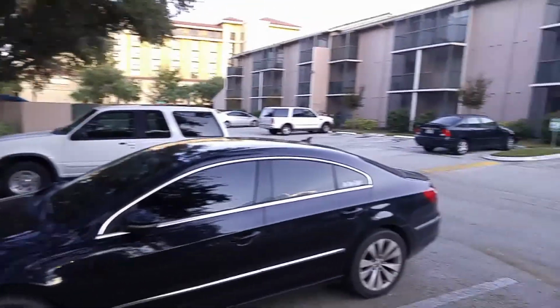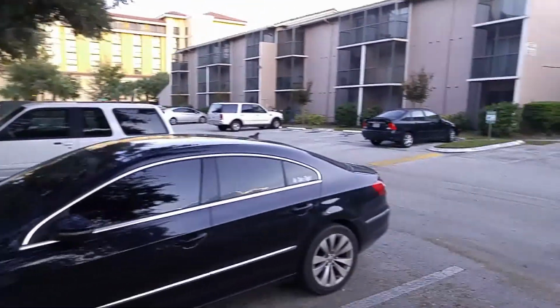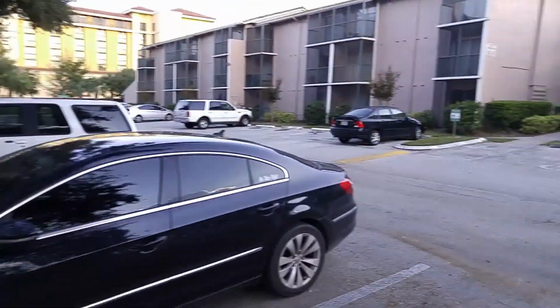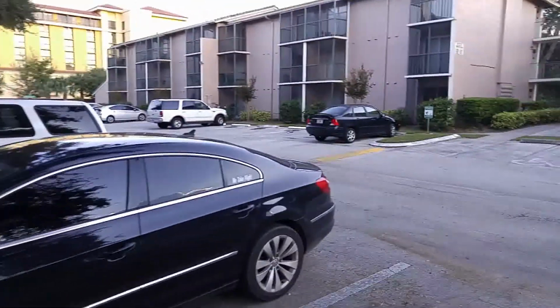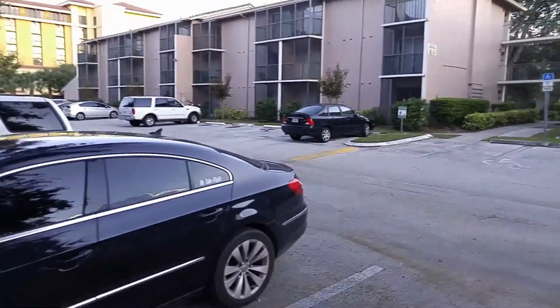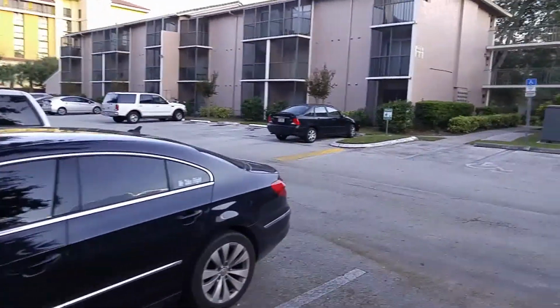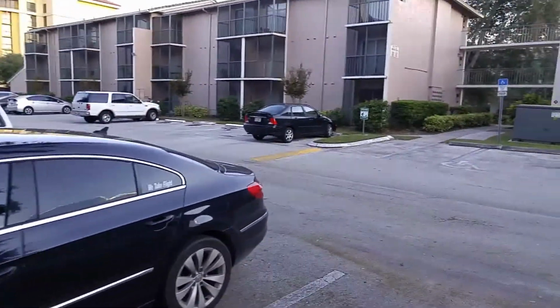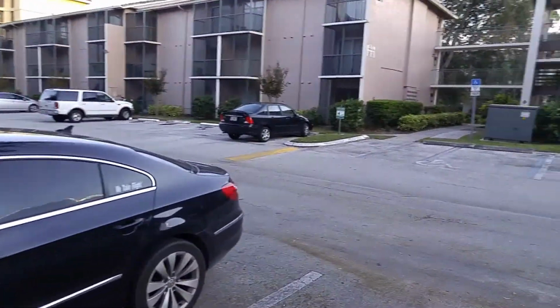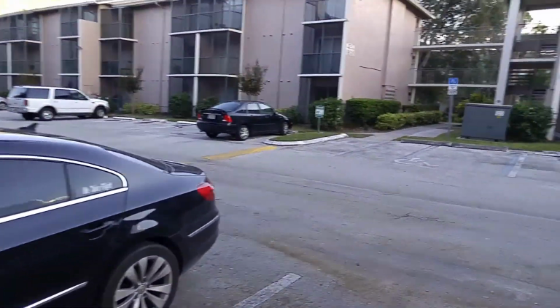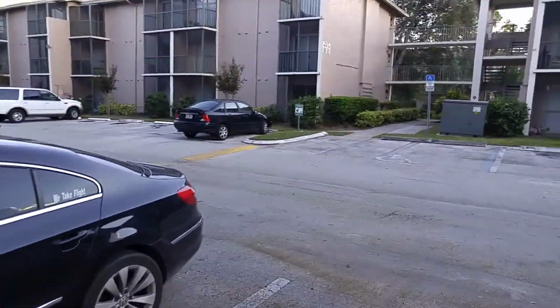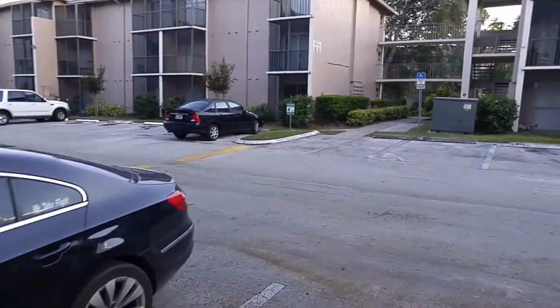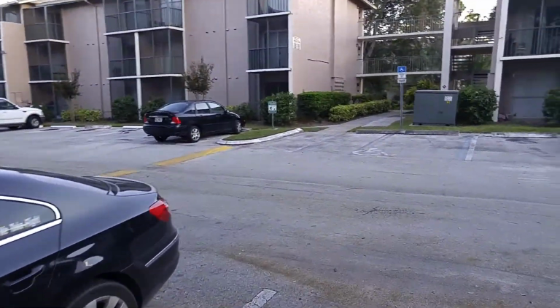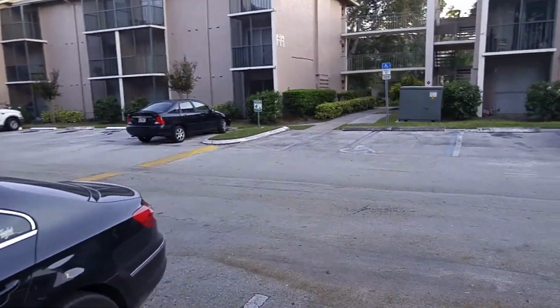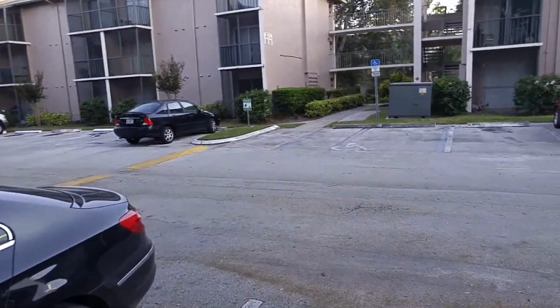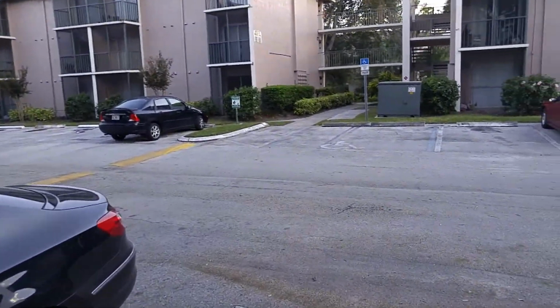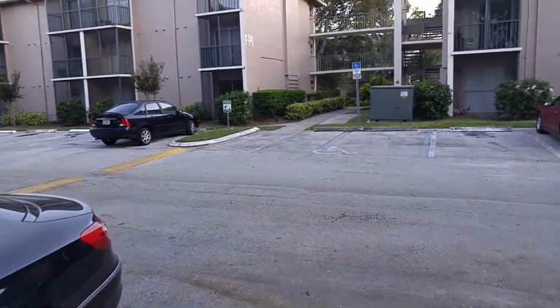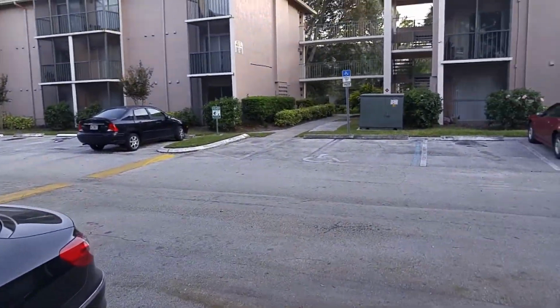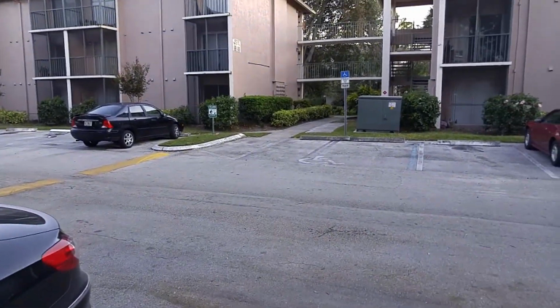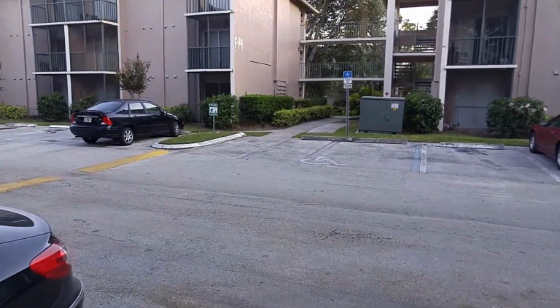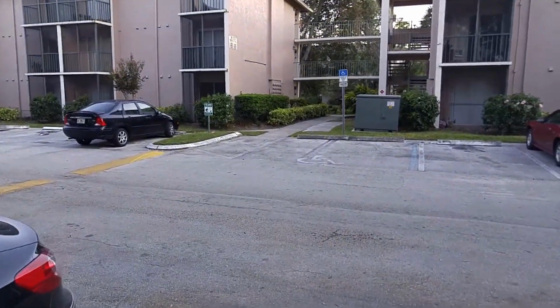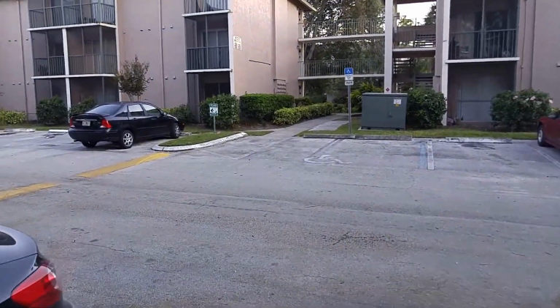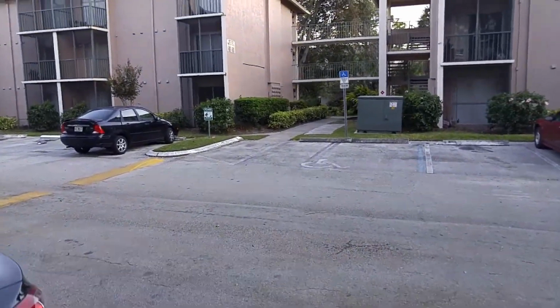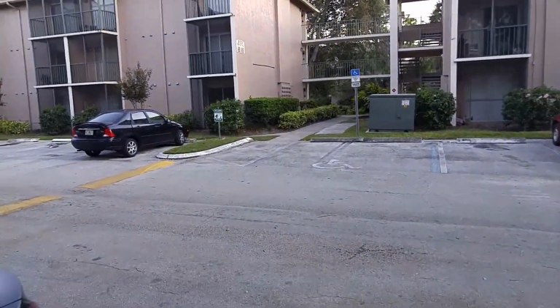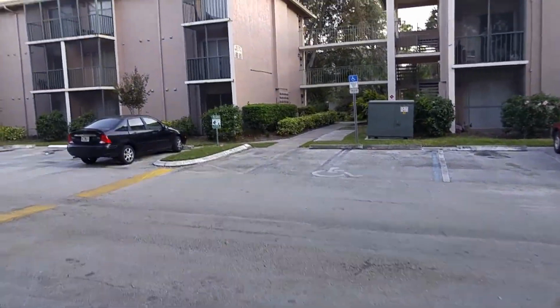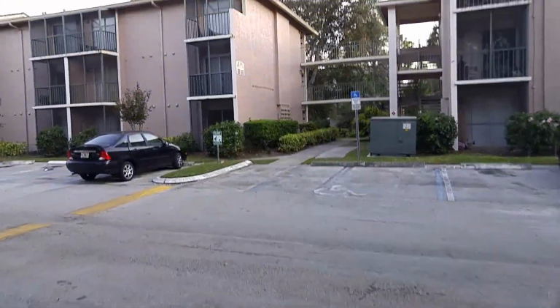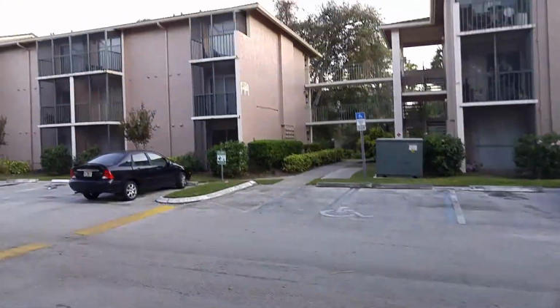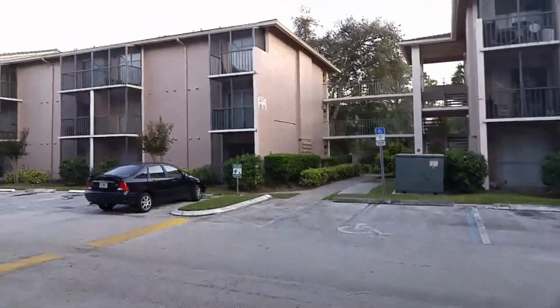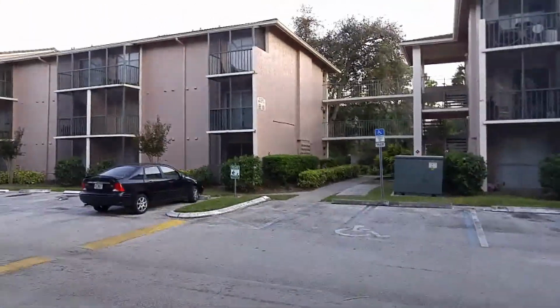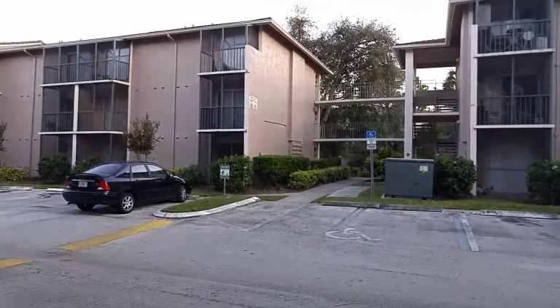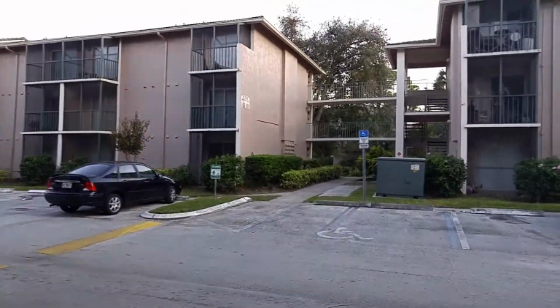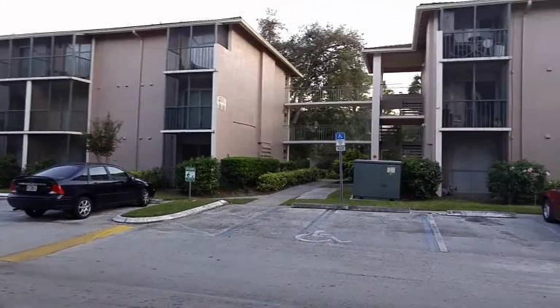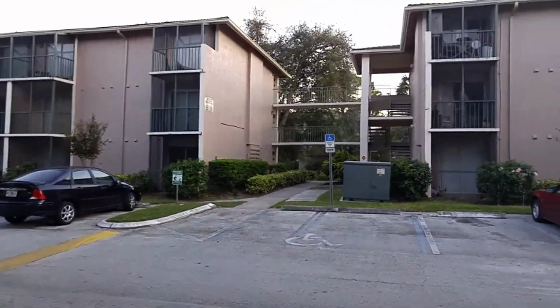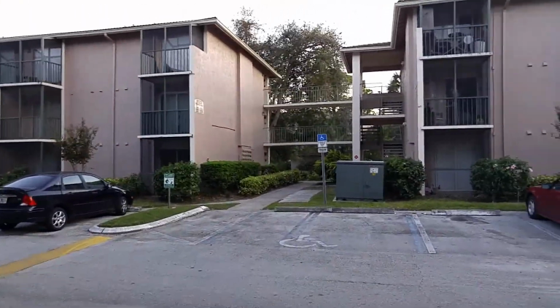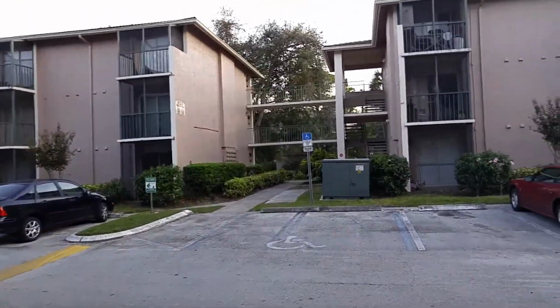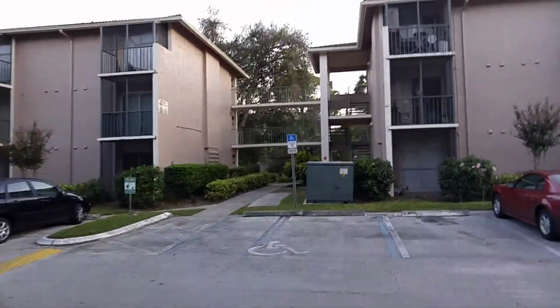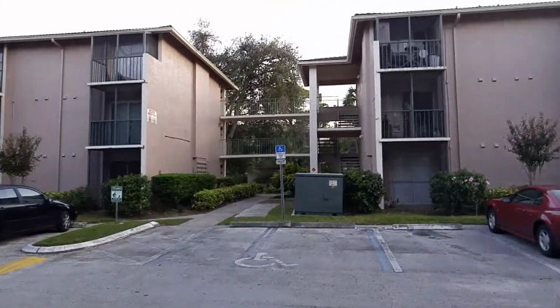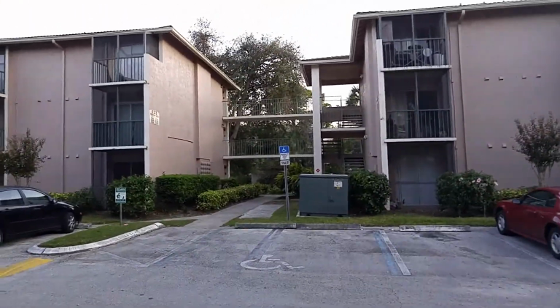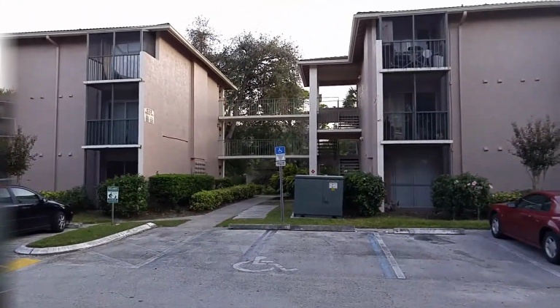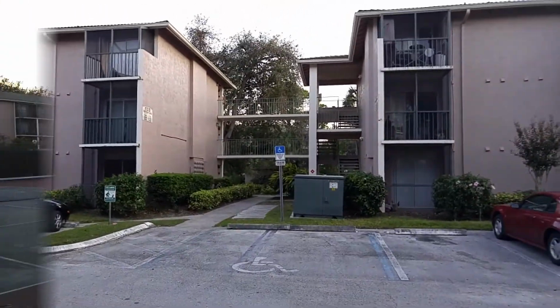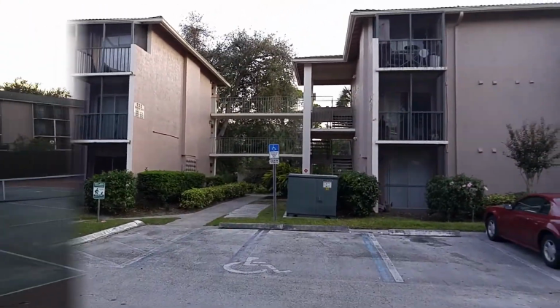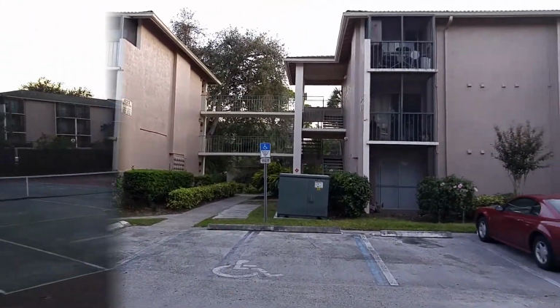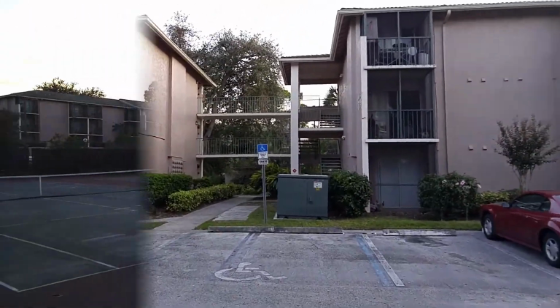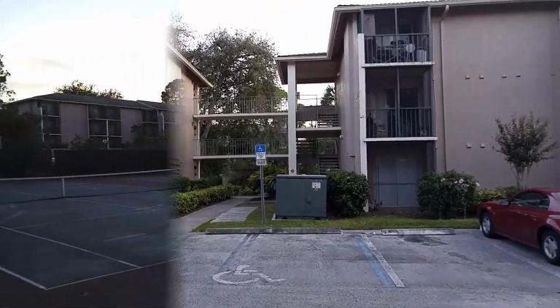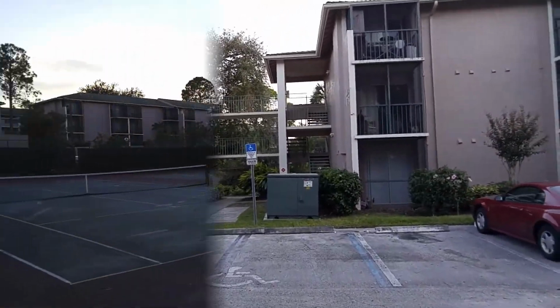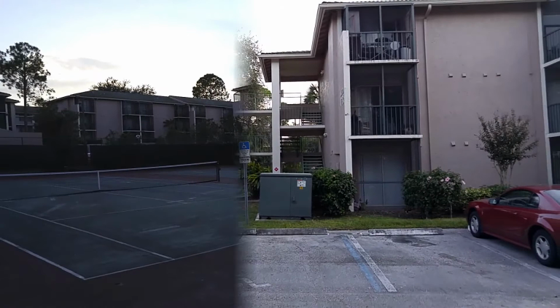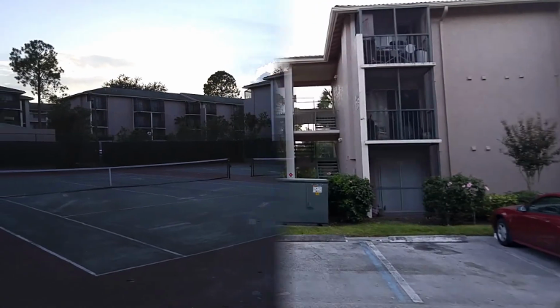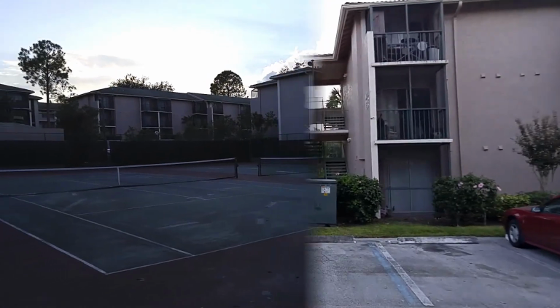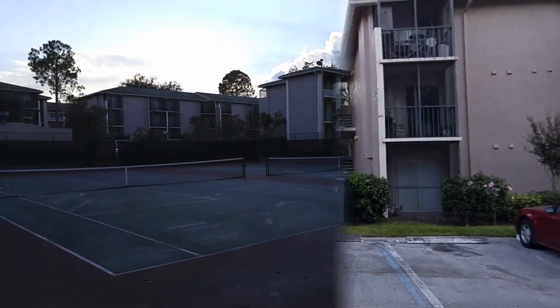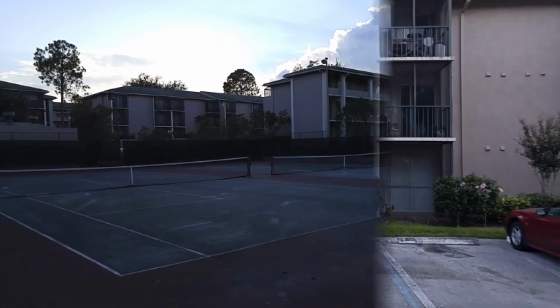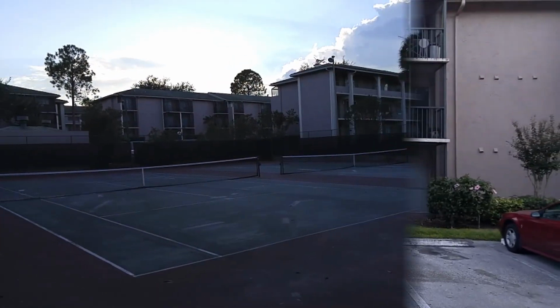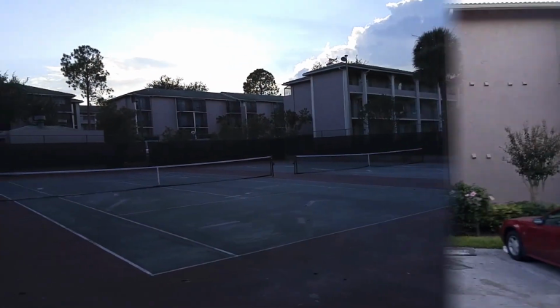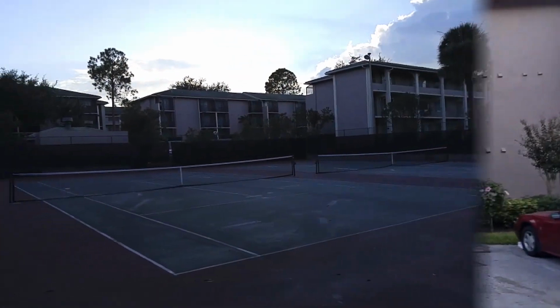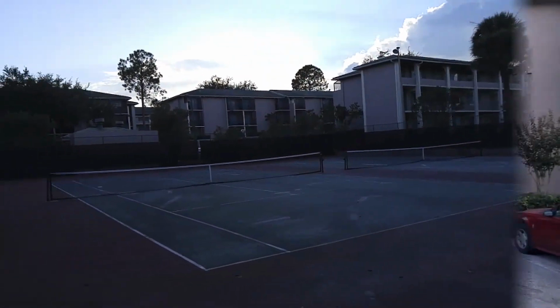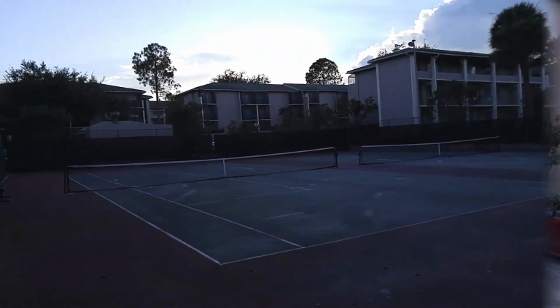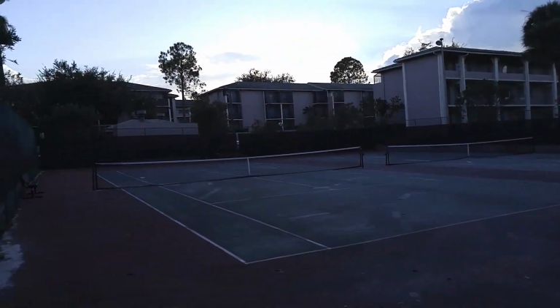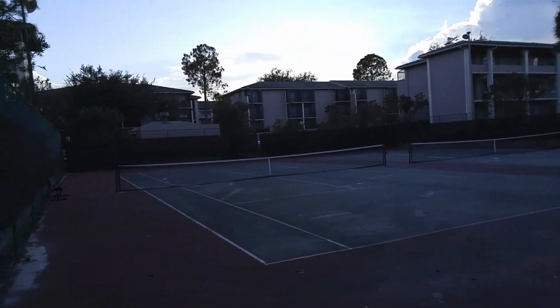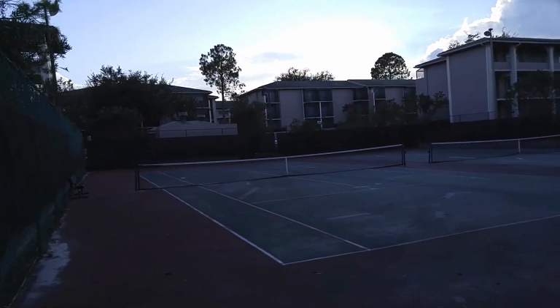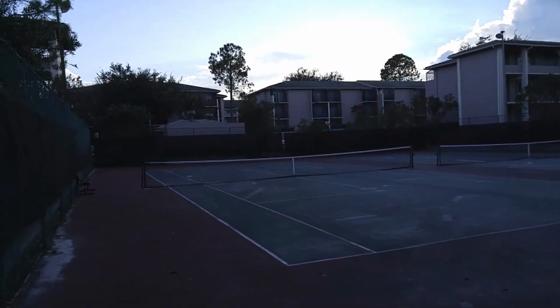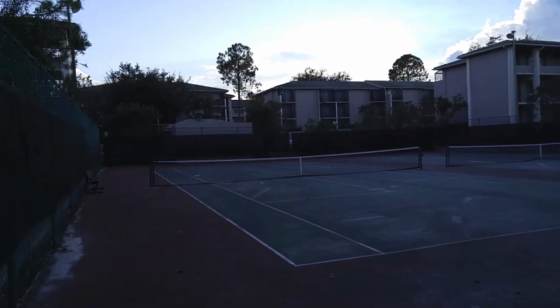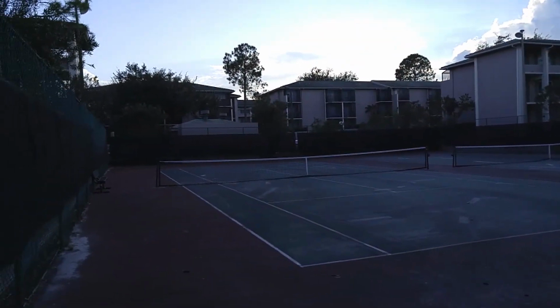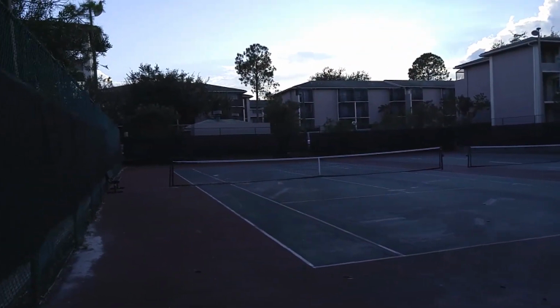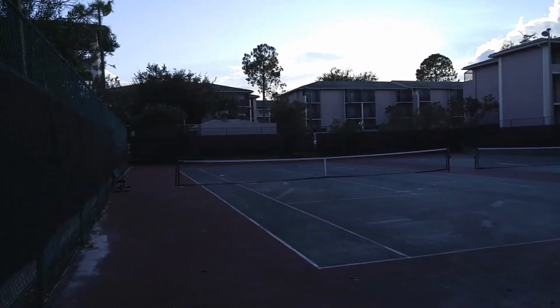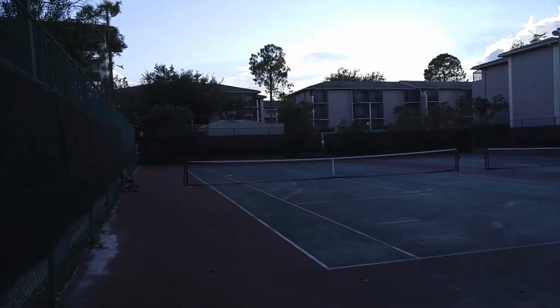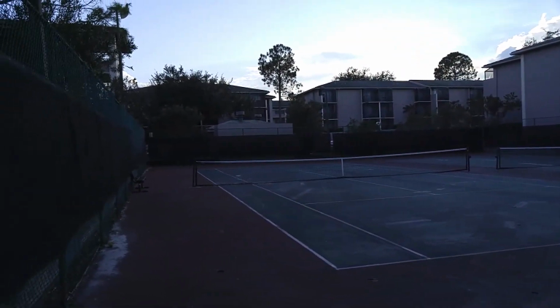I'm realtor Scott Garrison, 407-339-3200. Let me know if I can help you in any way. And here are the community tennis courts.